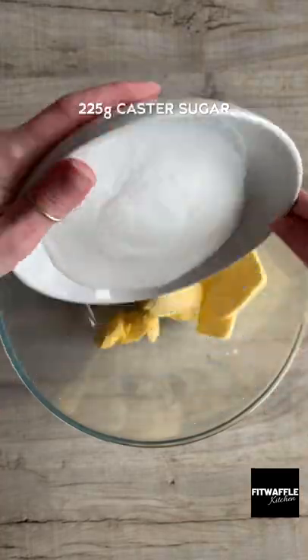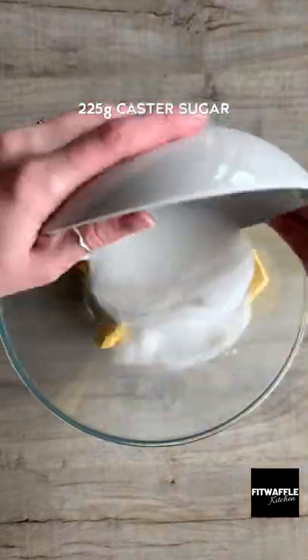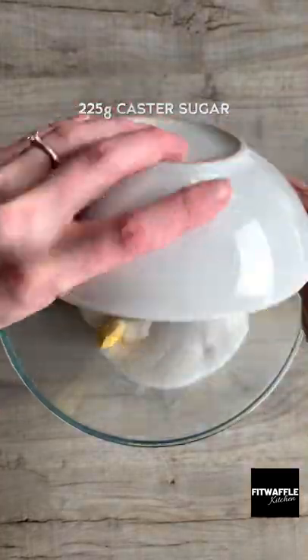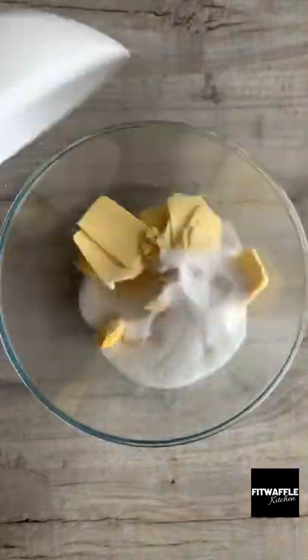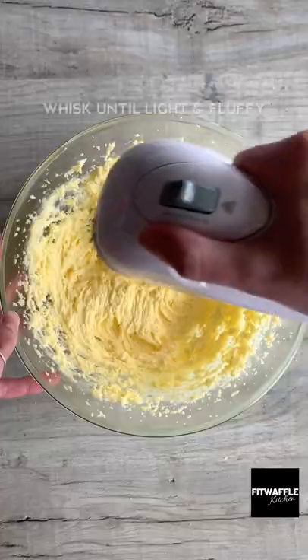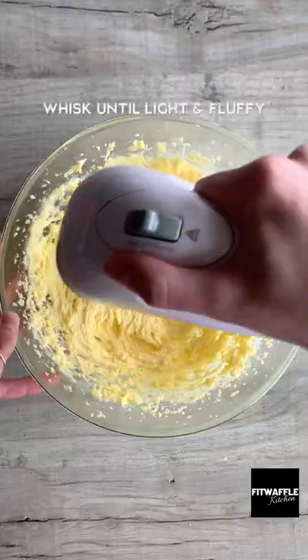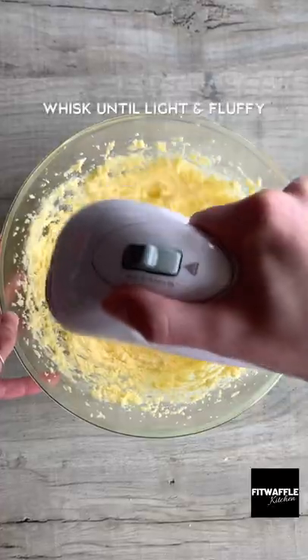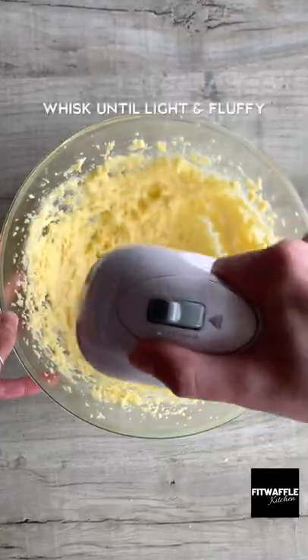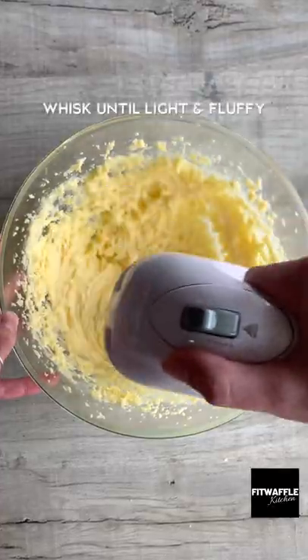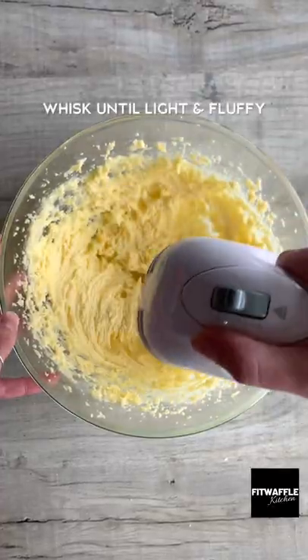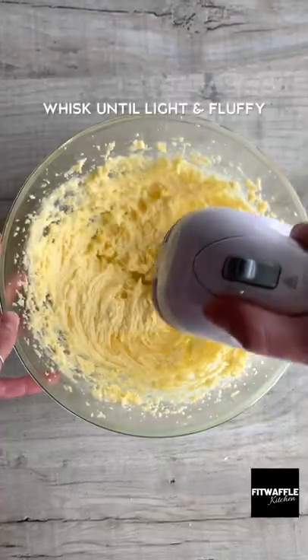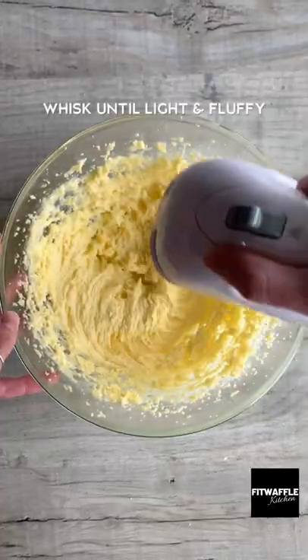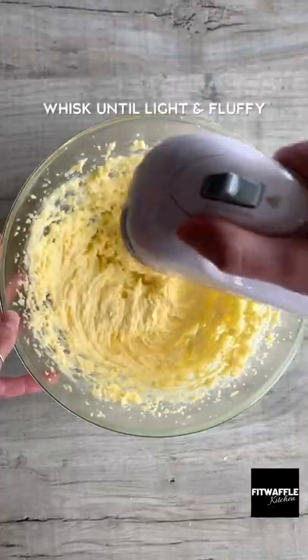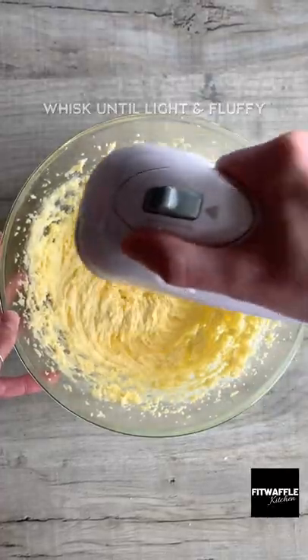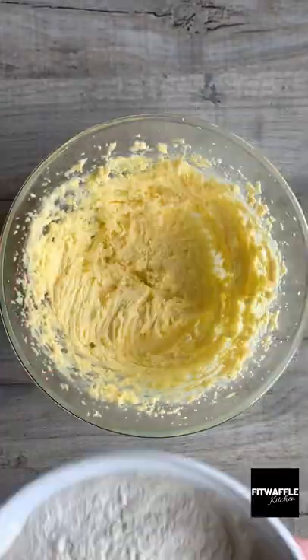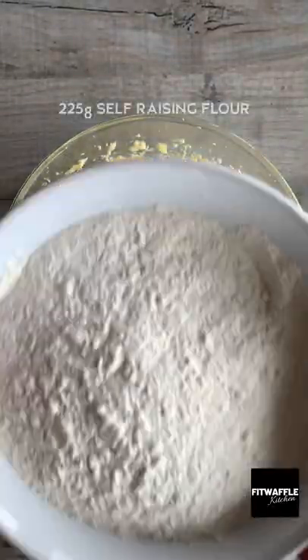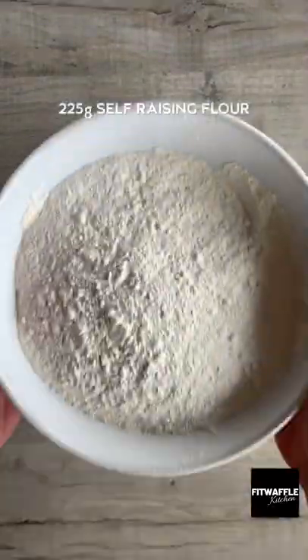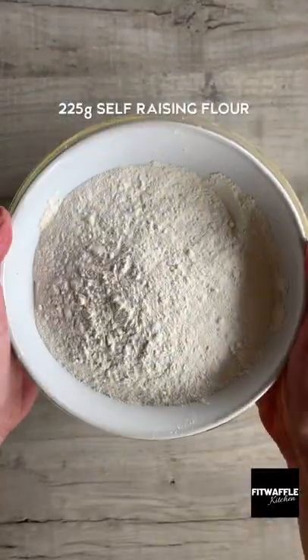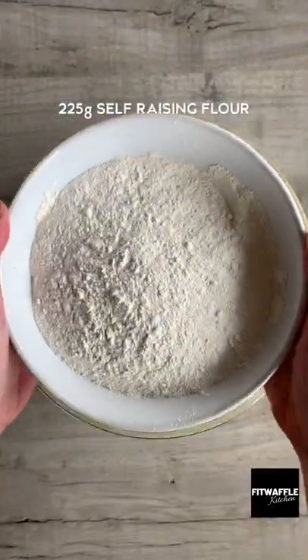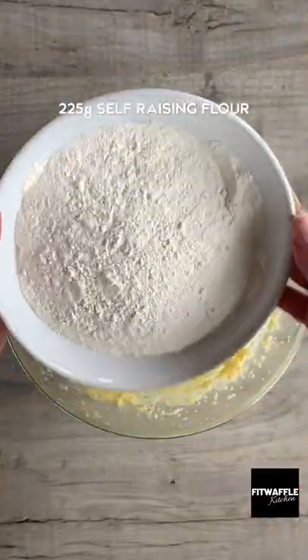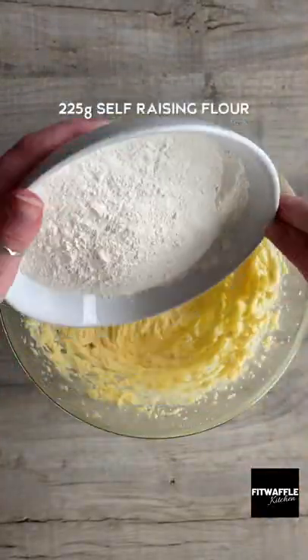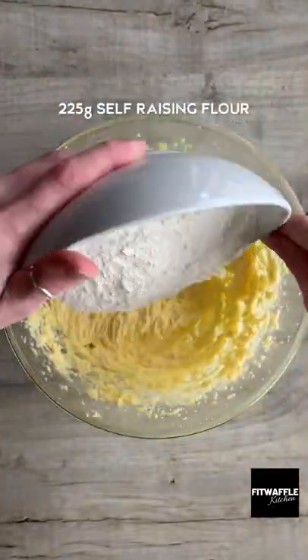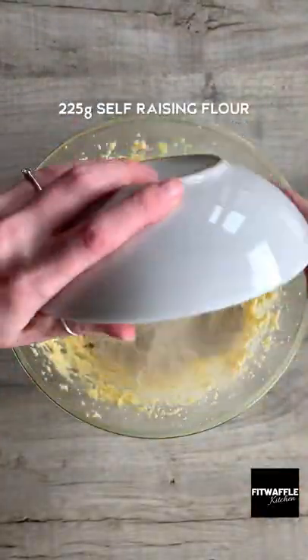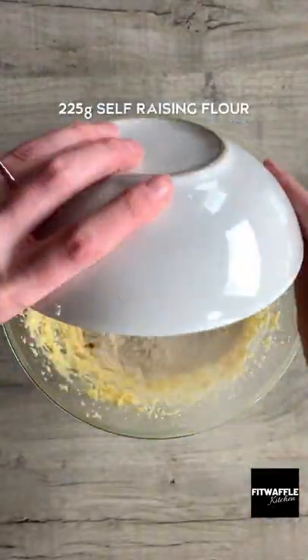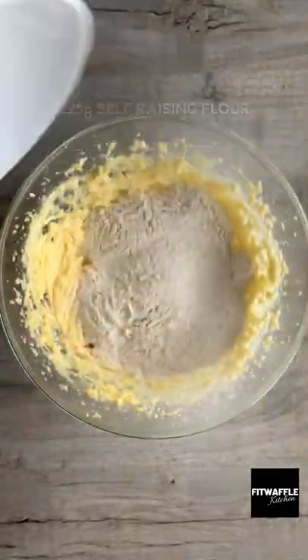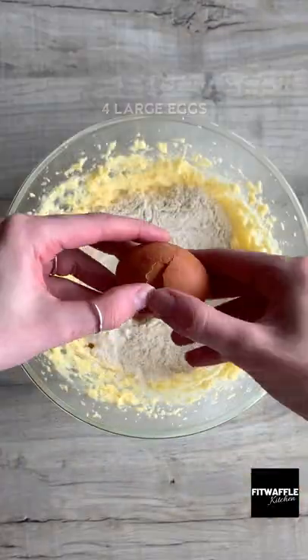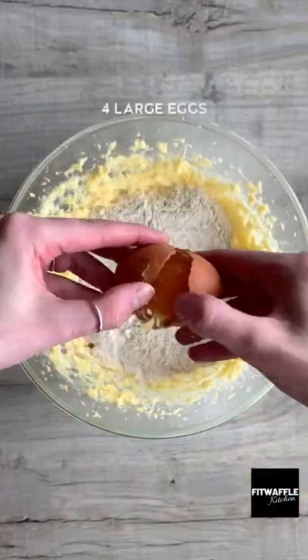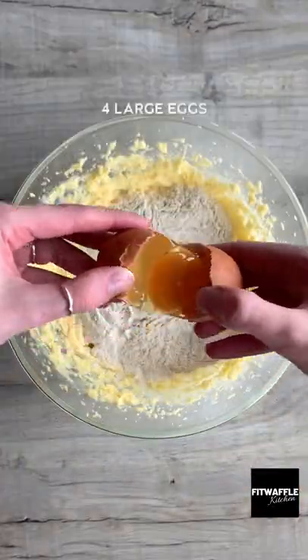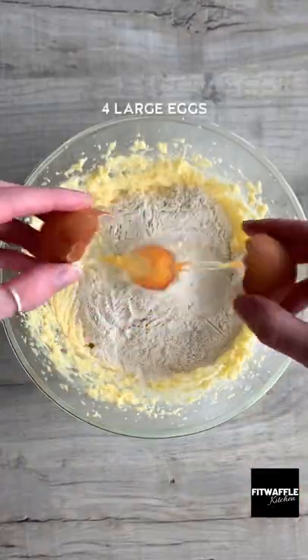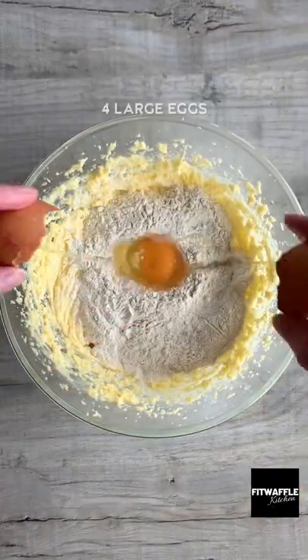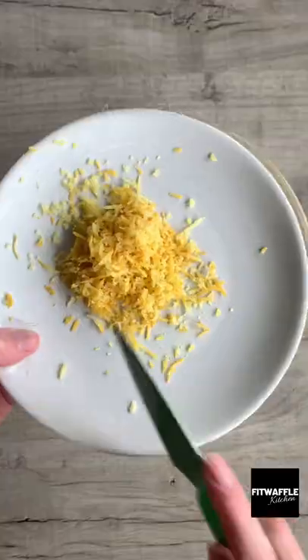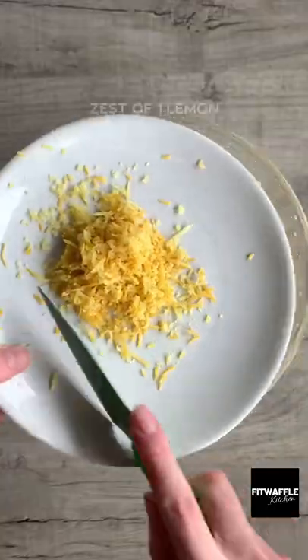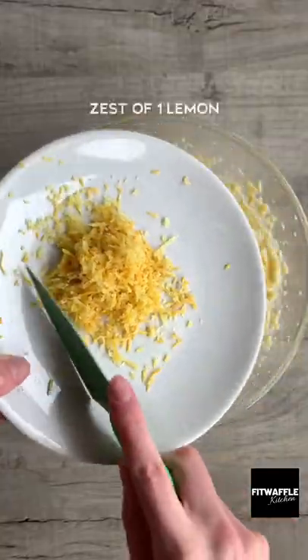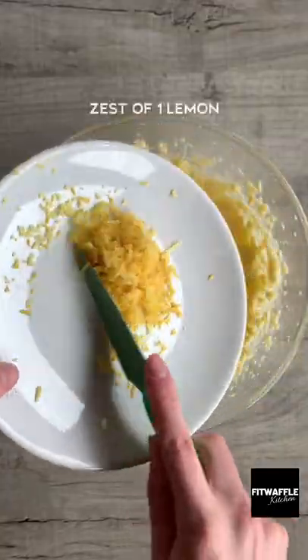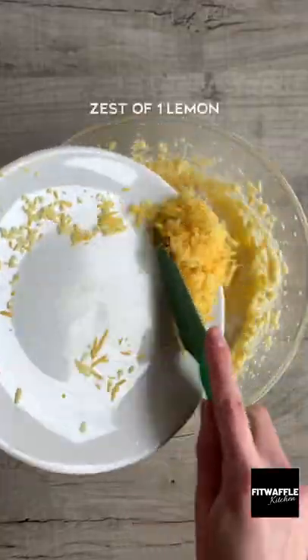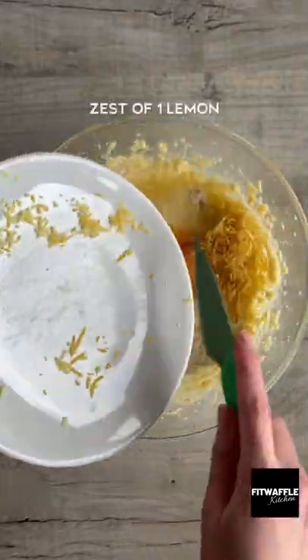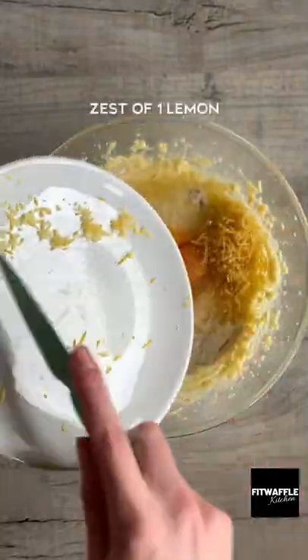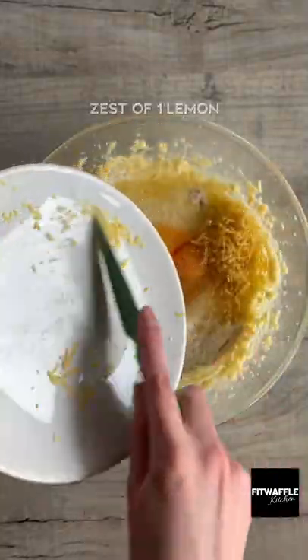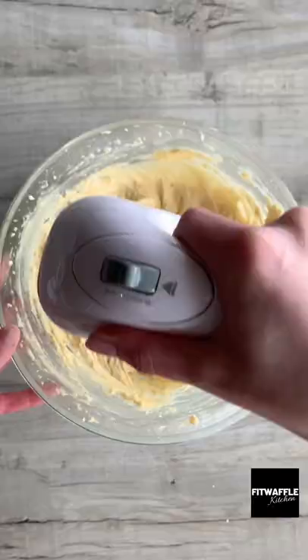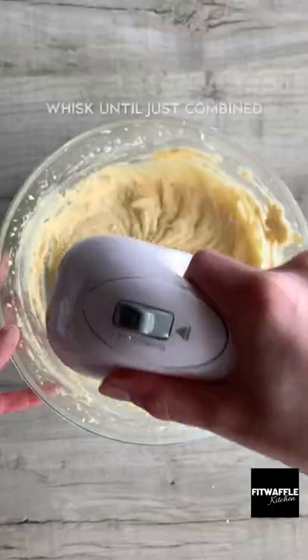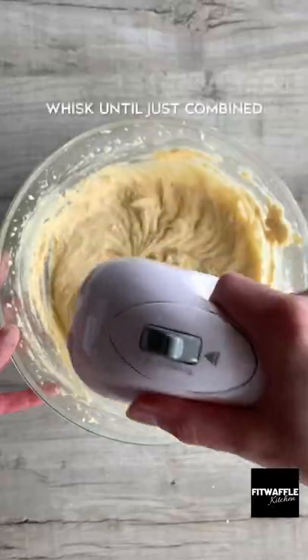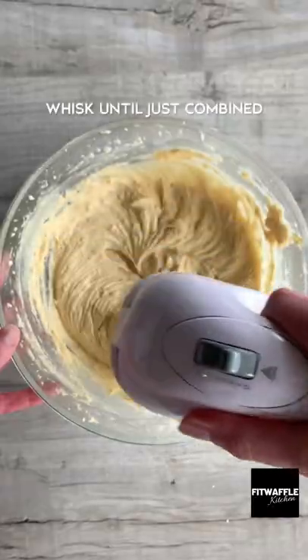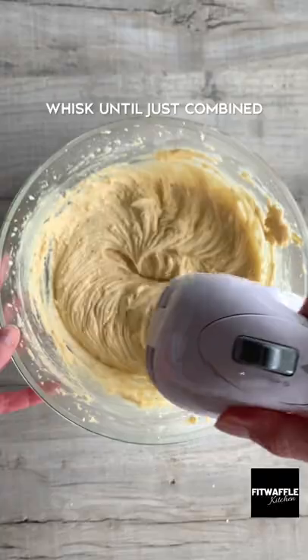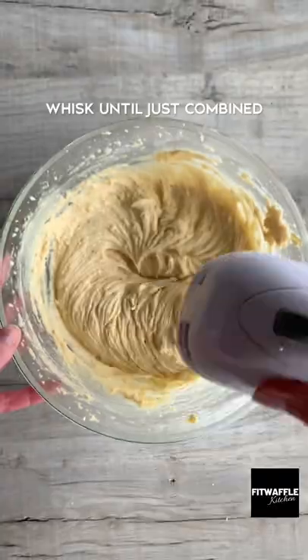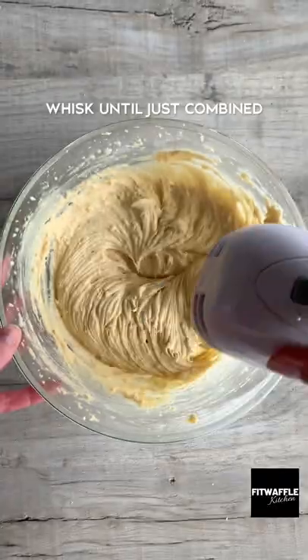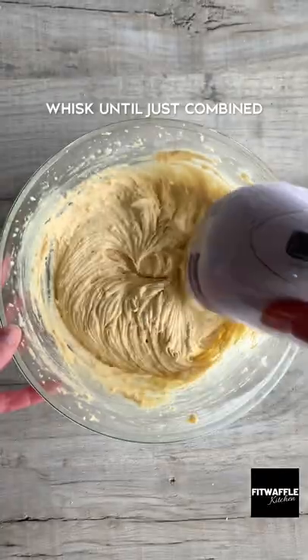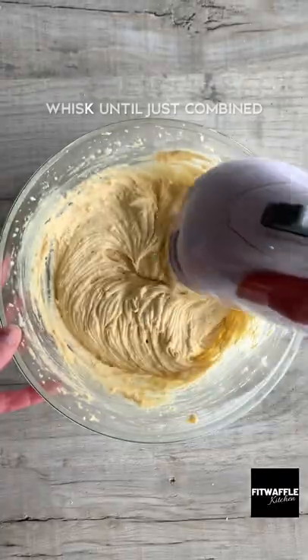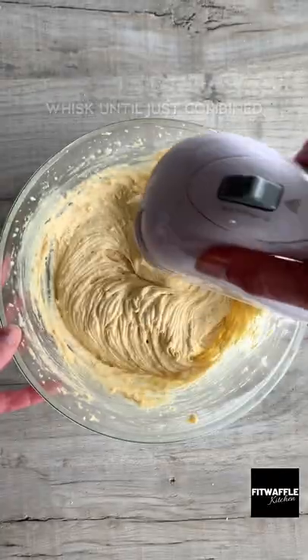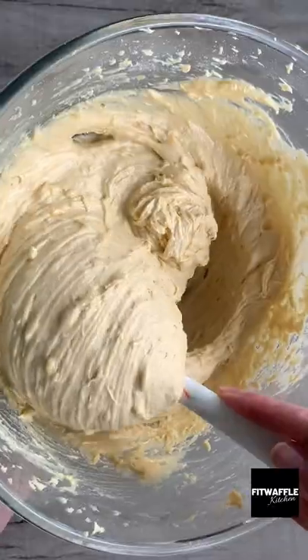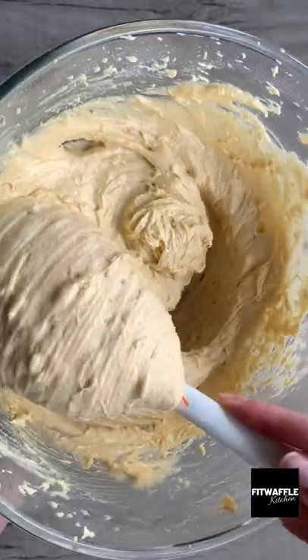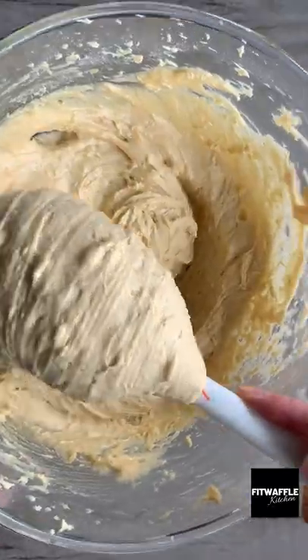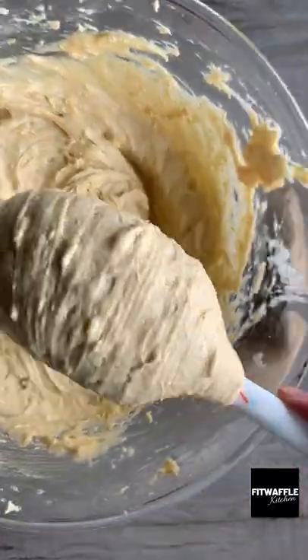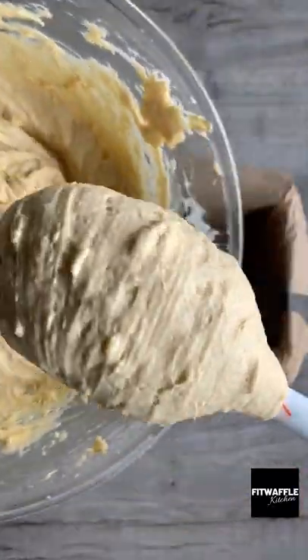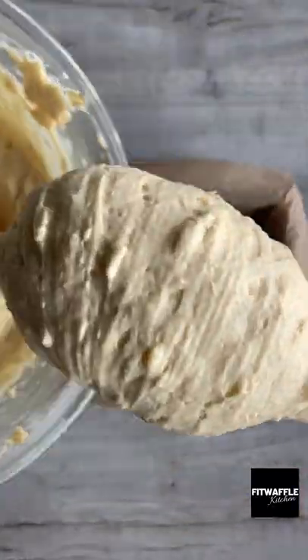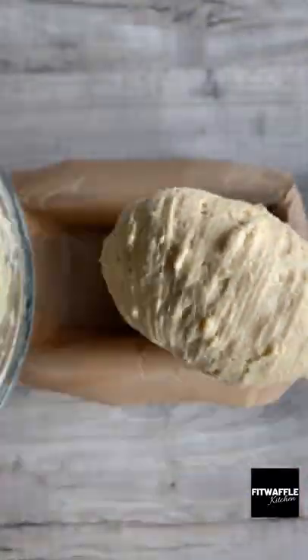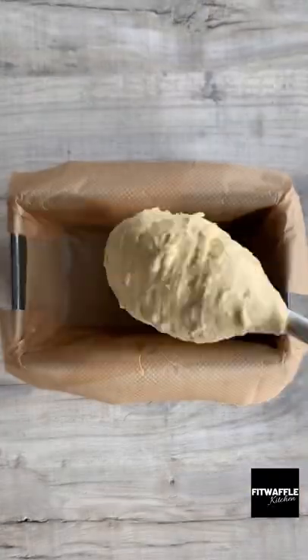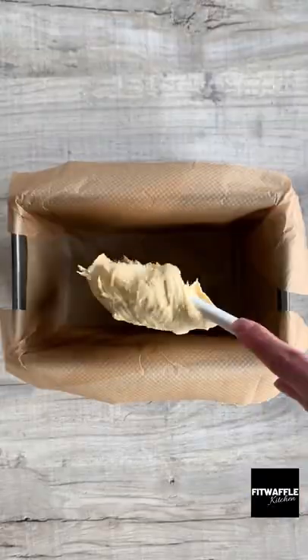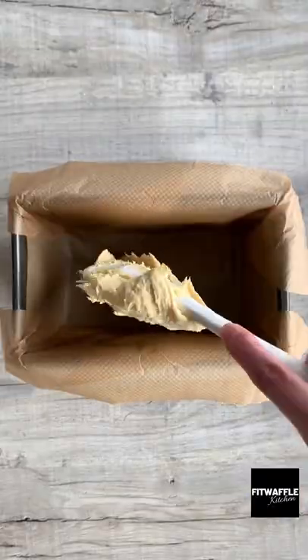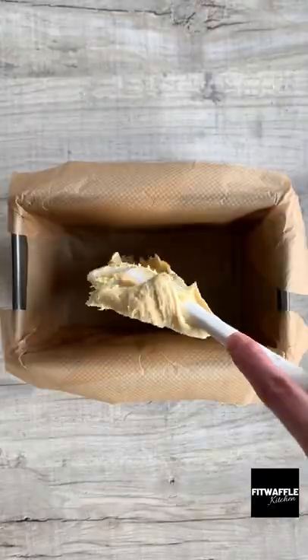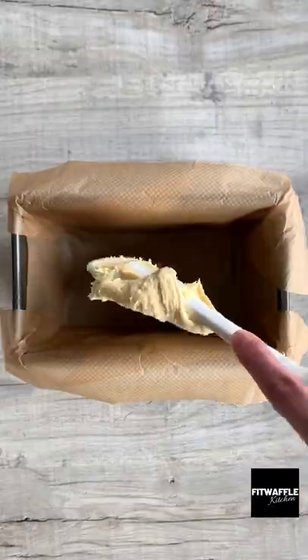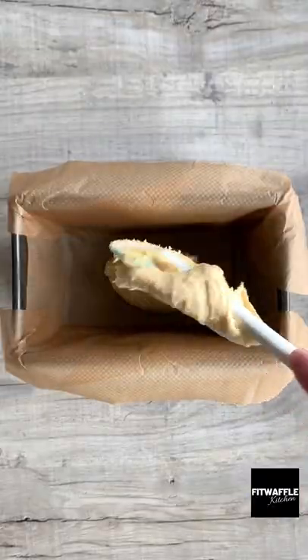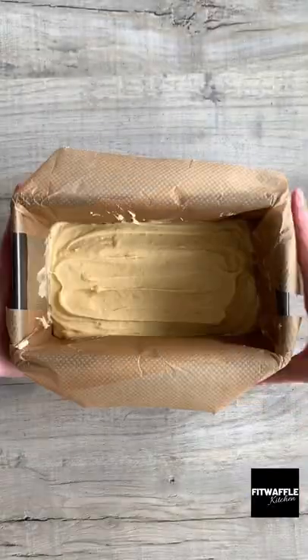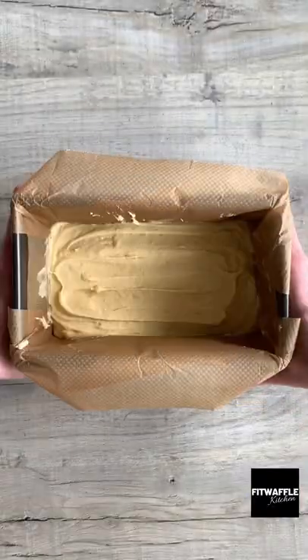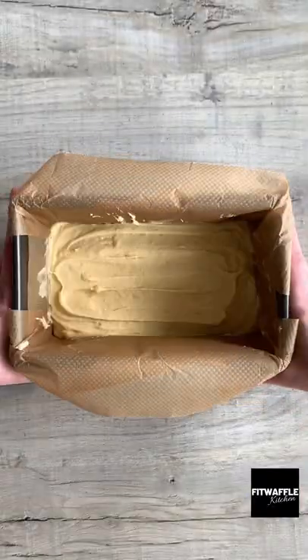Start by creaming together the butter and sugar, then add the flour, eggs and lemon zest and whisk these in. Spoon the mix into a loaf tin and bake in the oven.